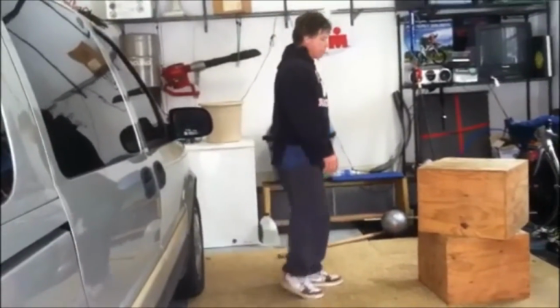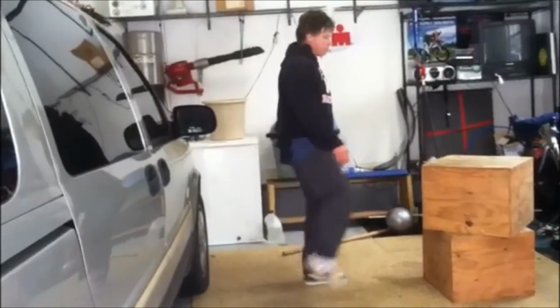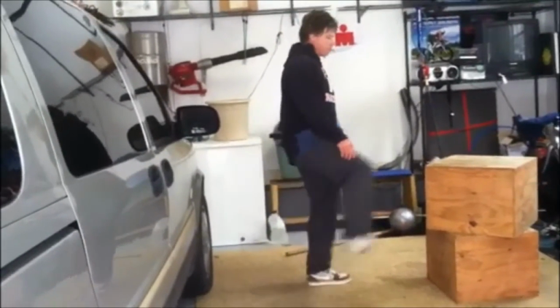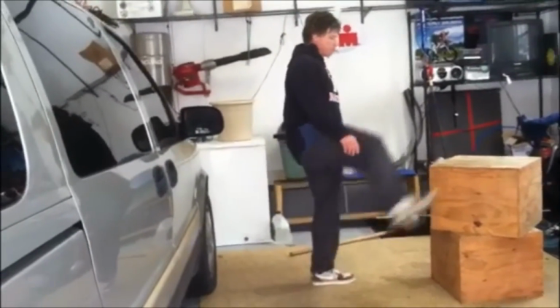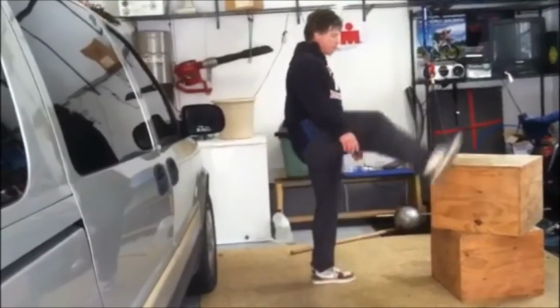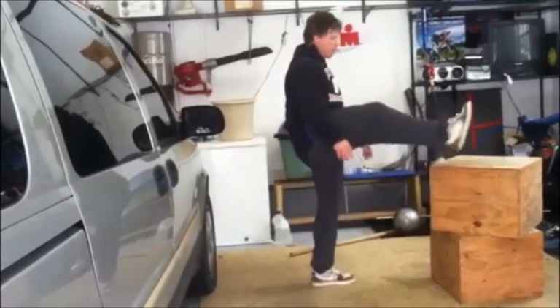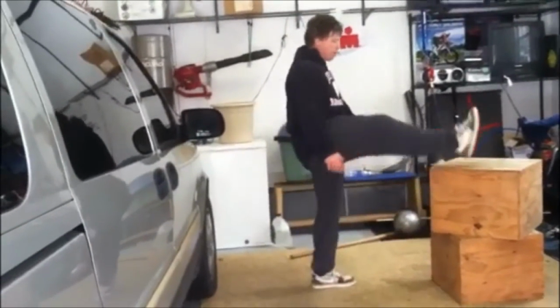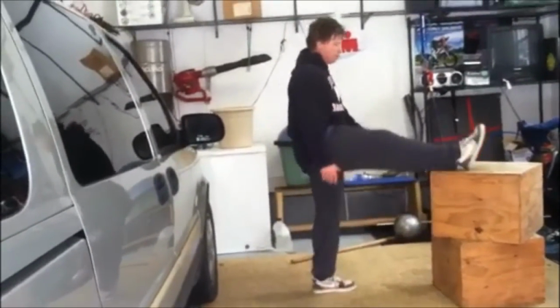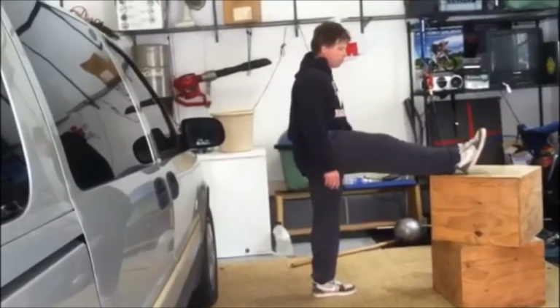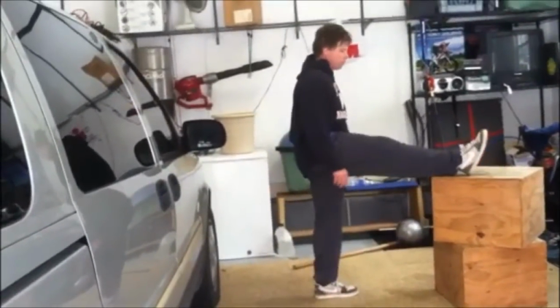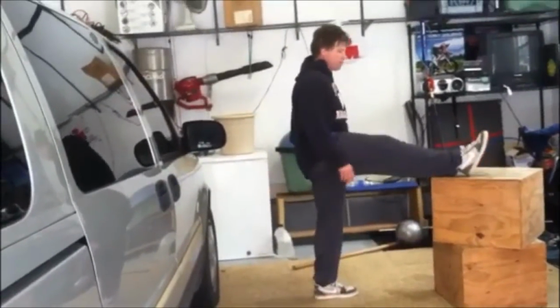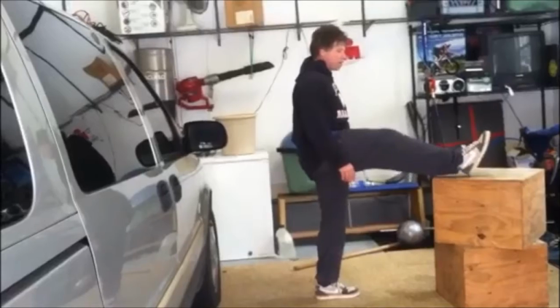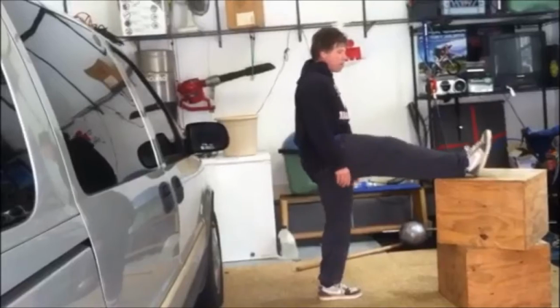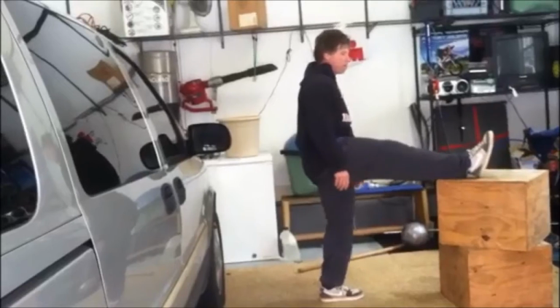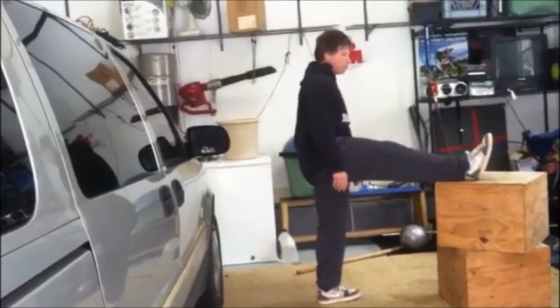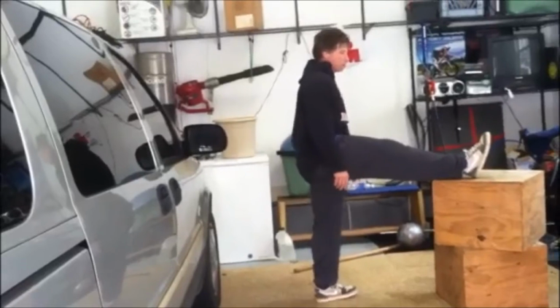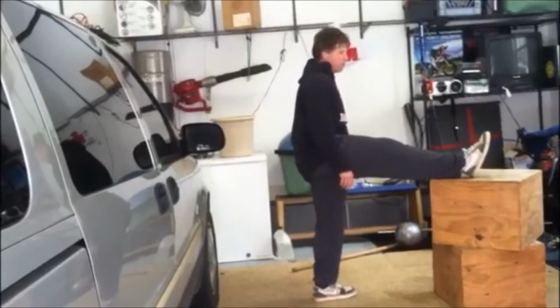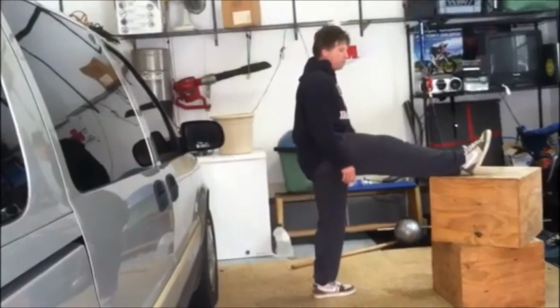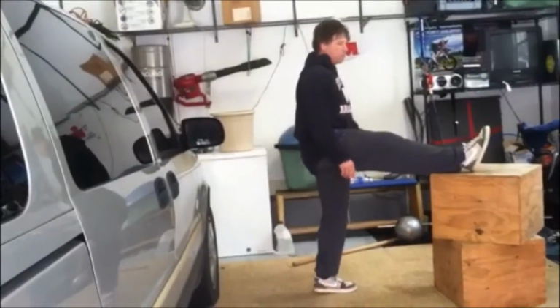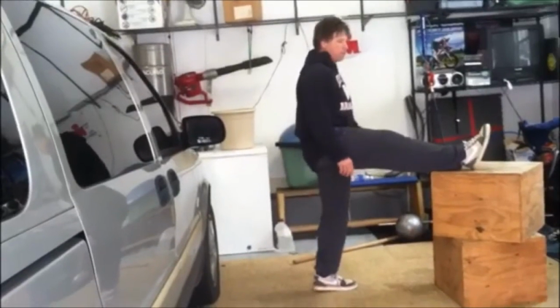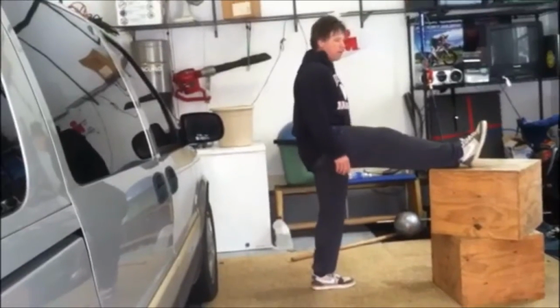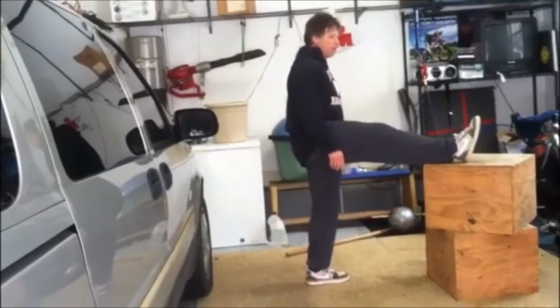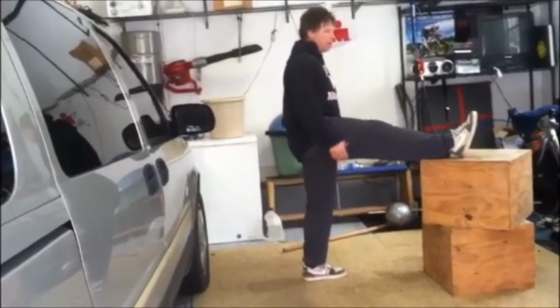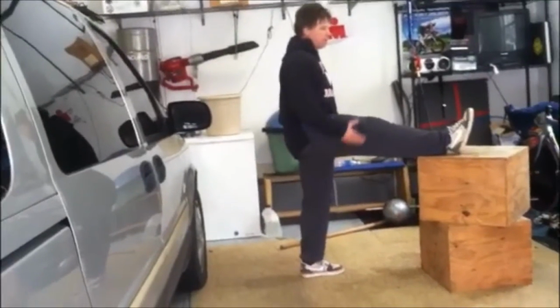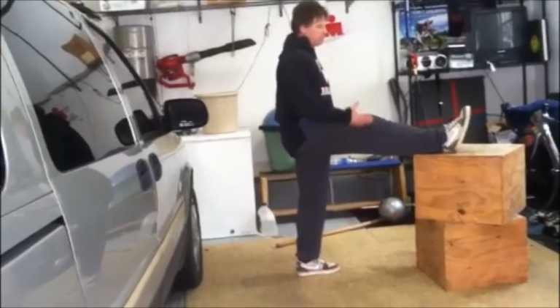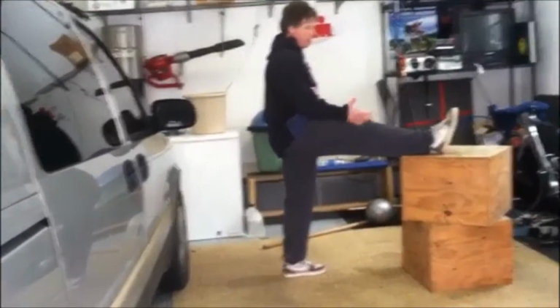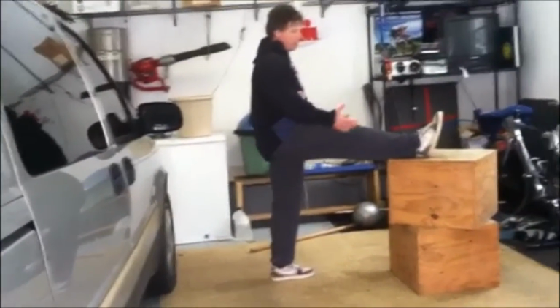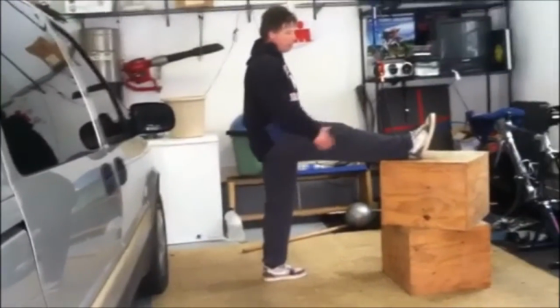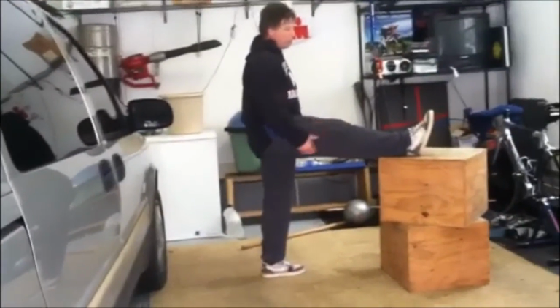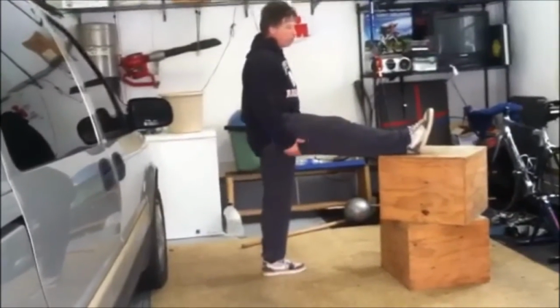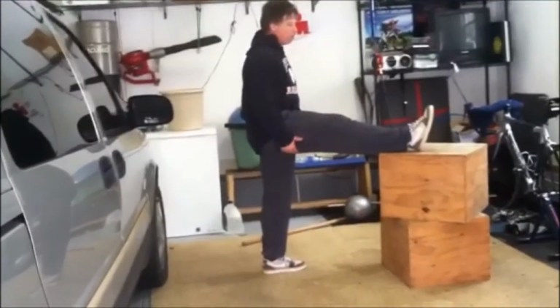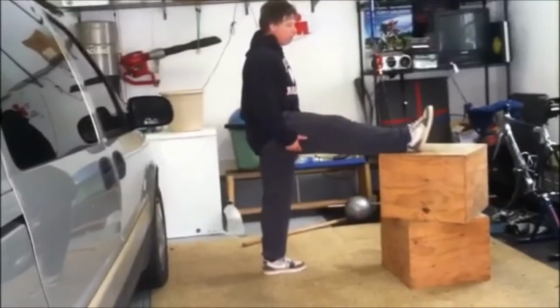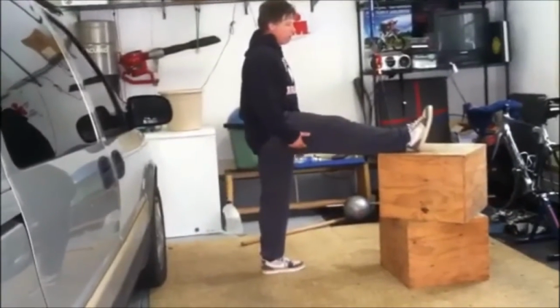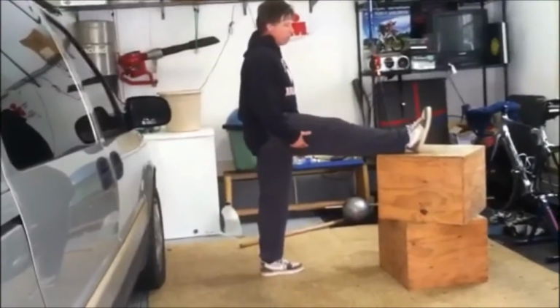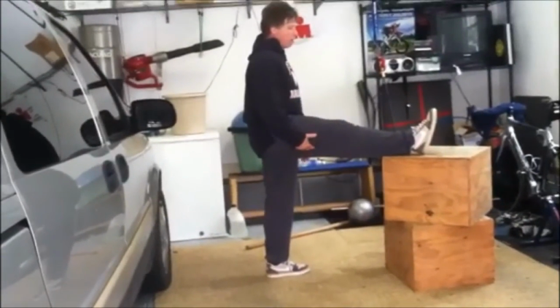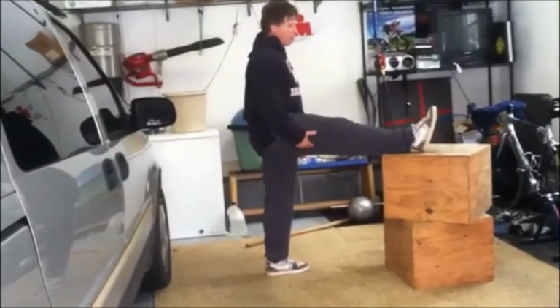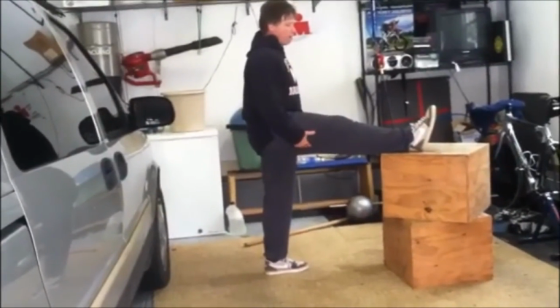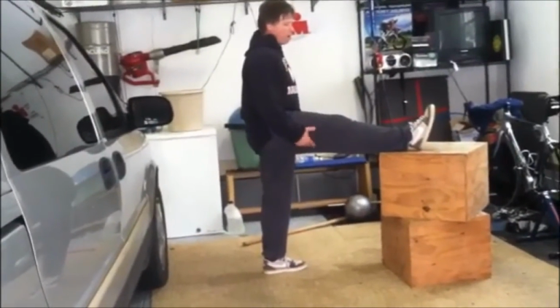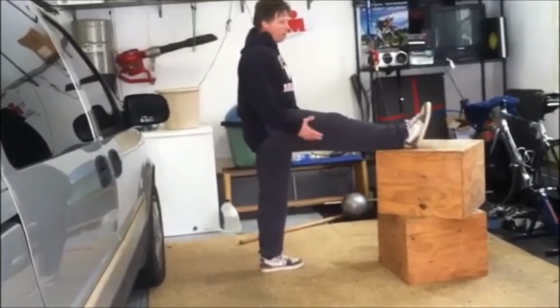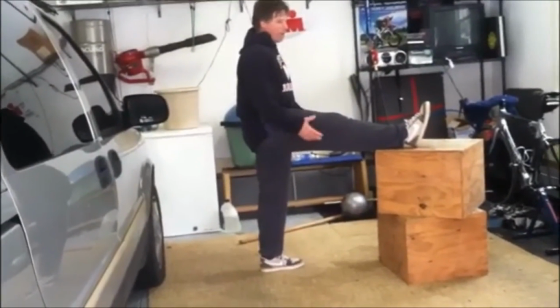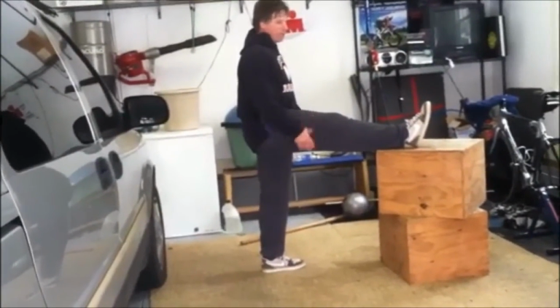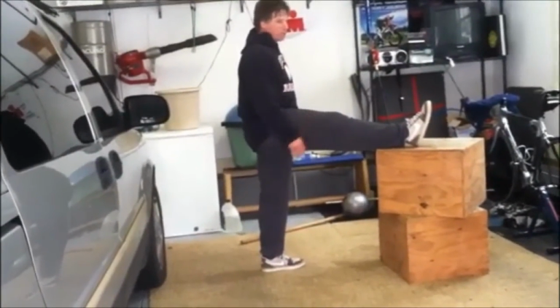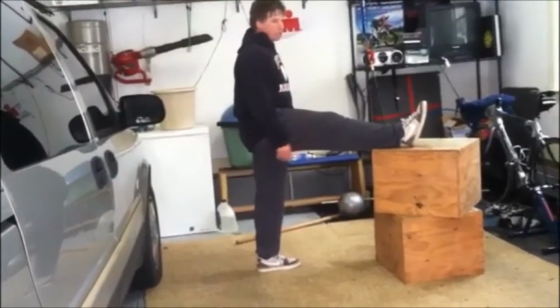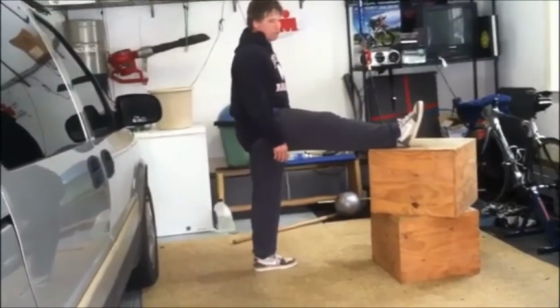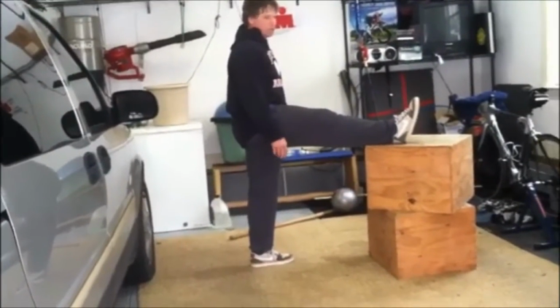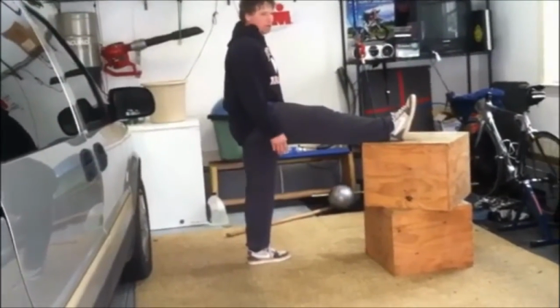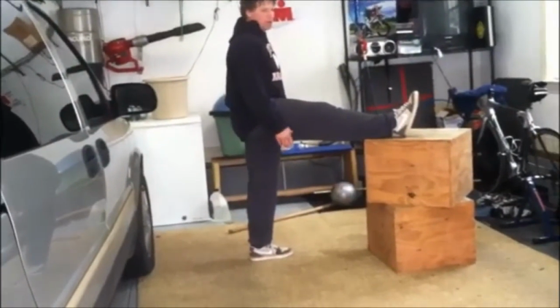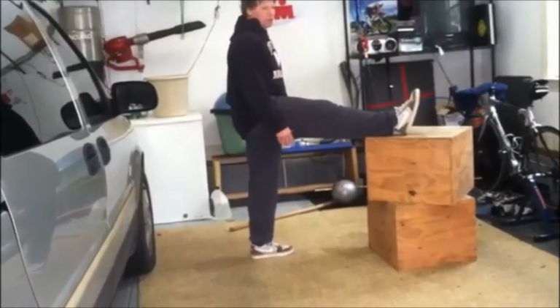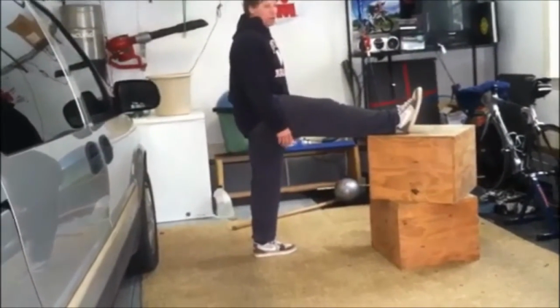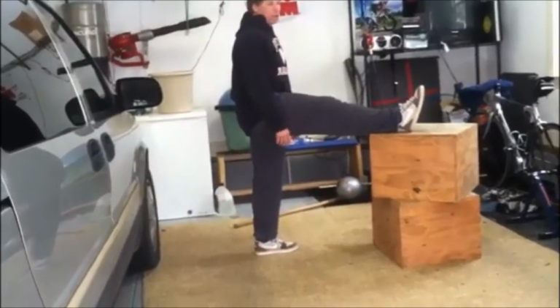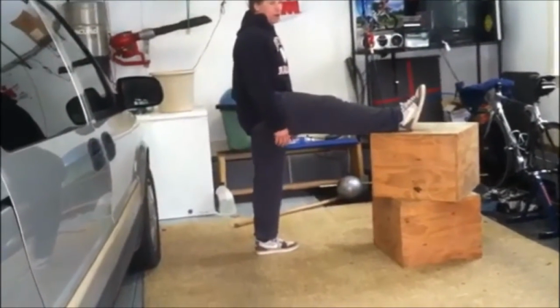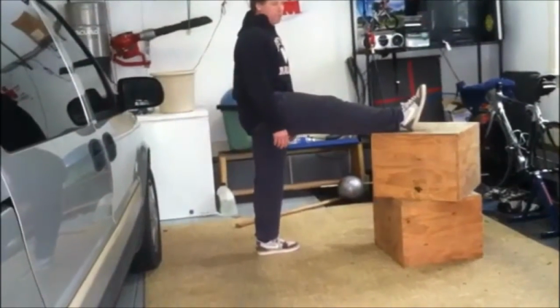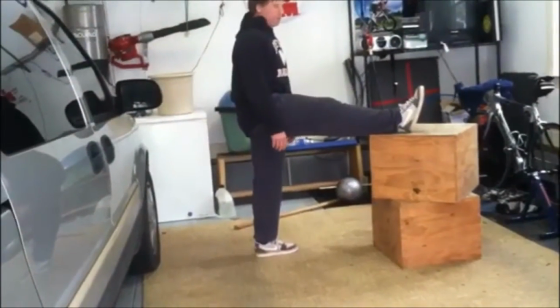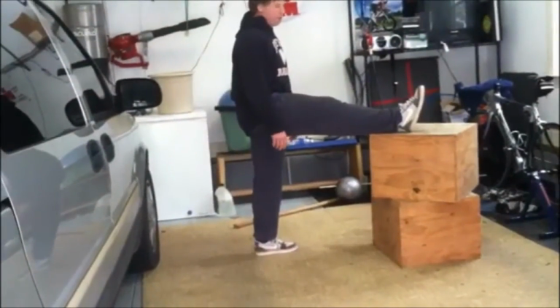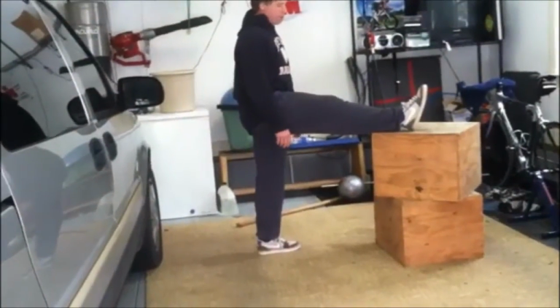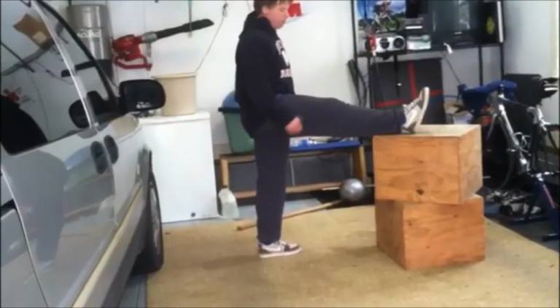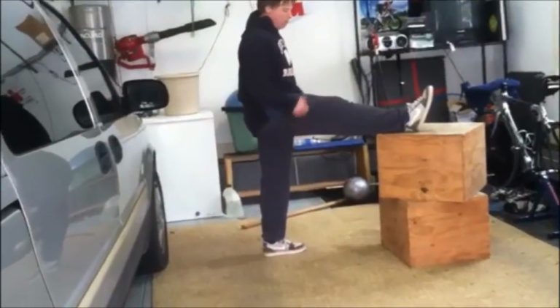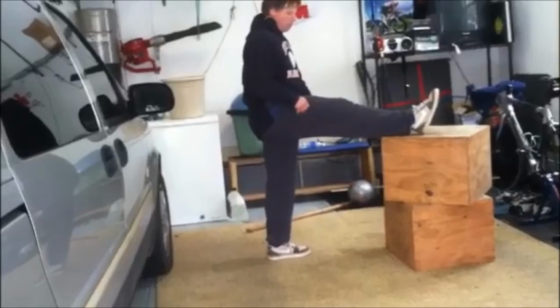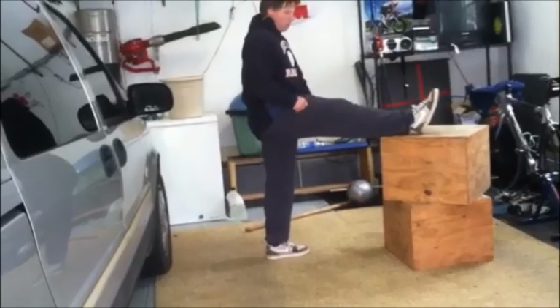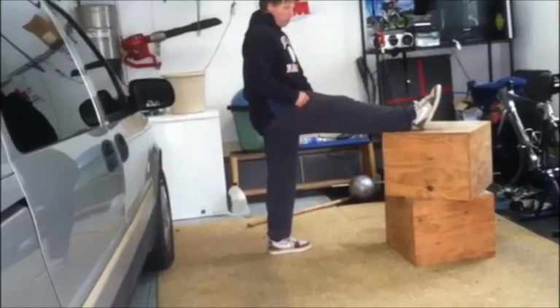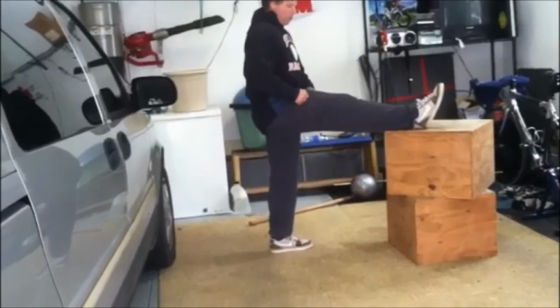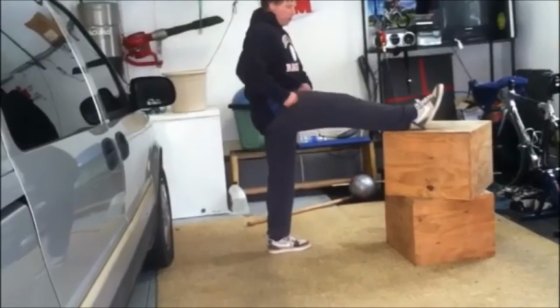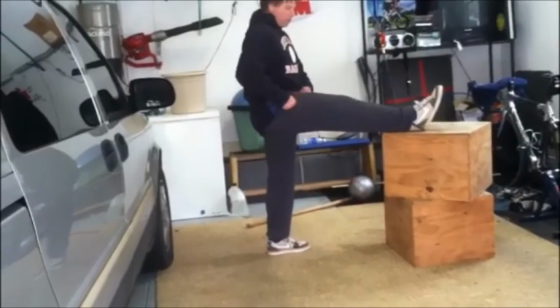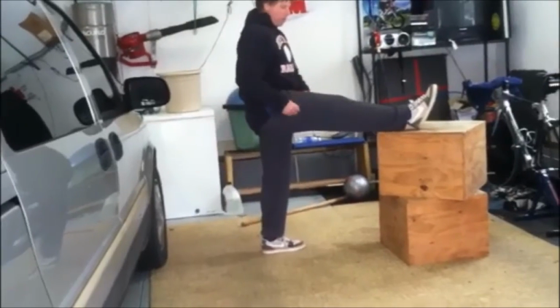You put your leg up on the table, a bench, a car bumper — anyway, we go in and we want to do it.